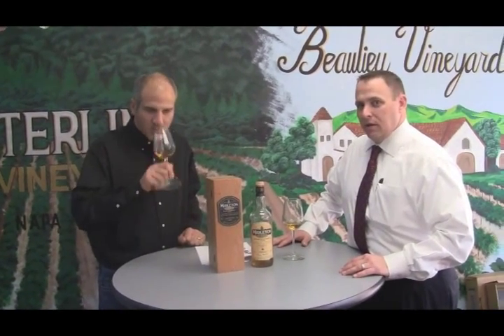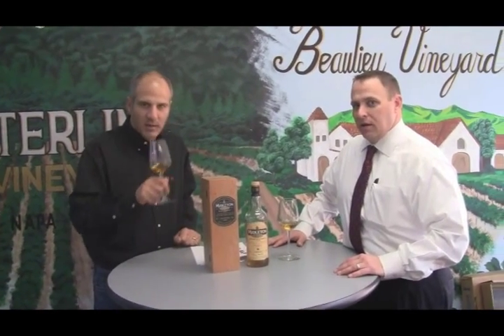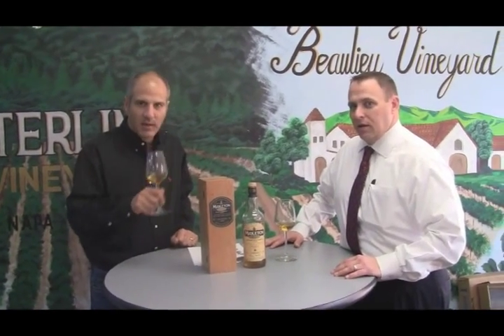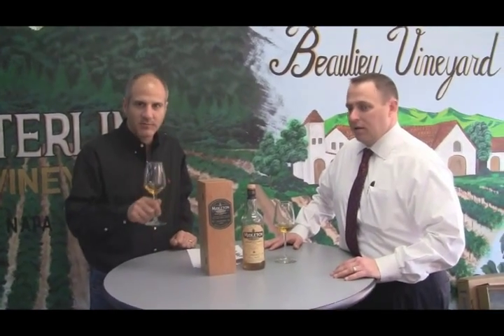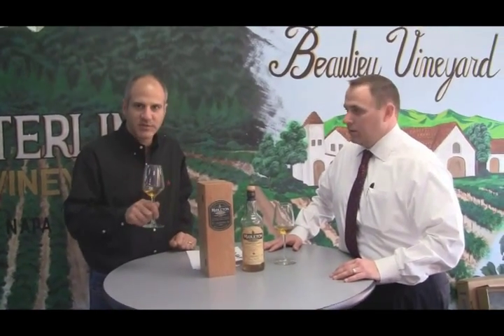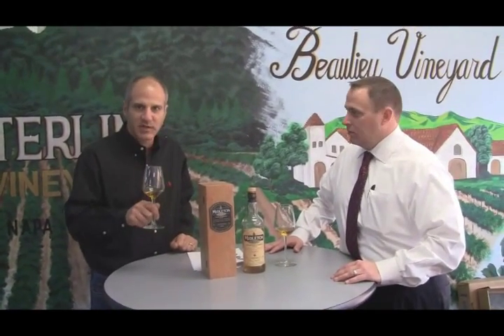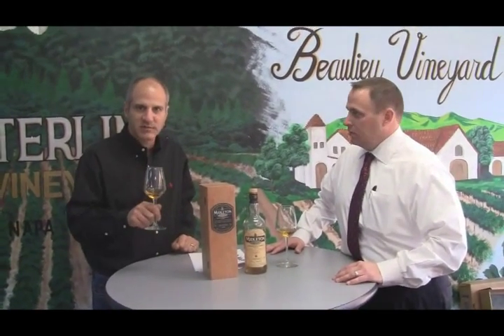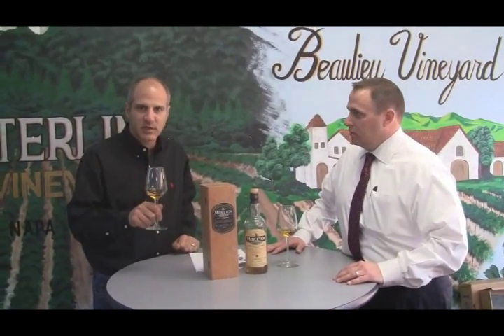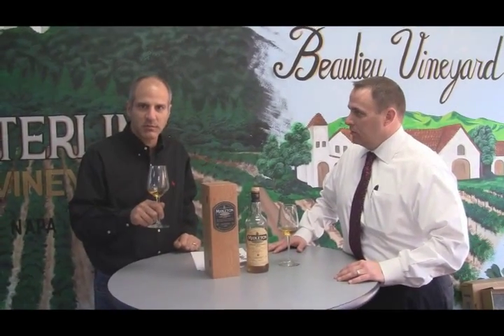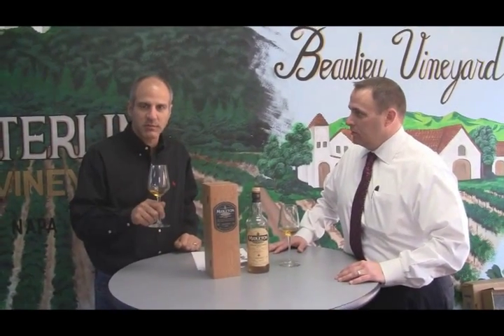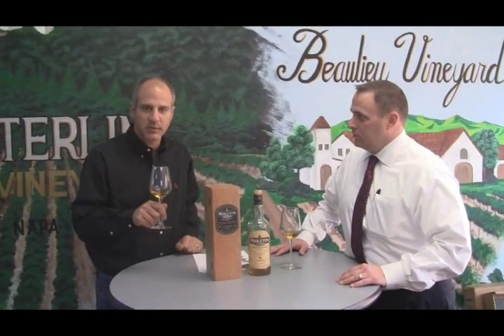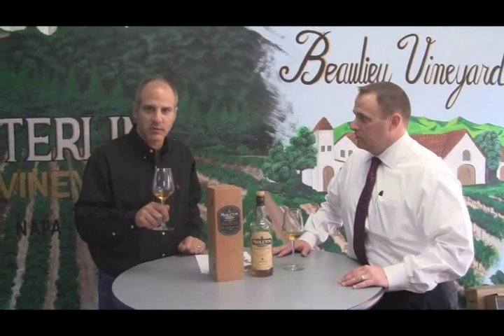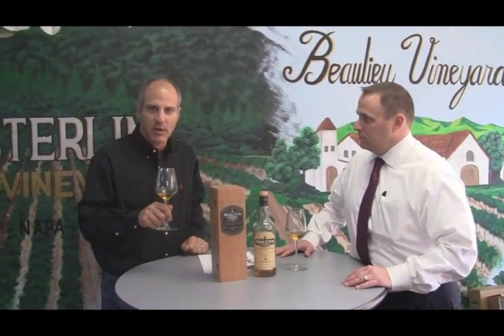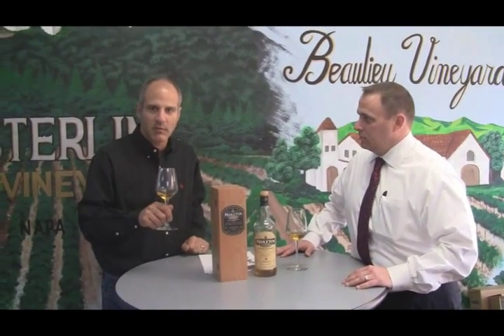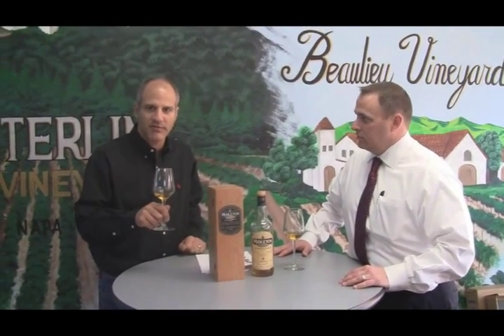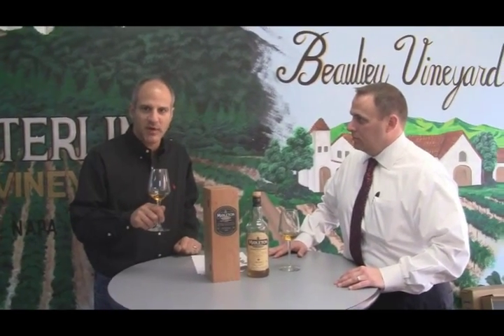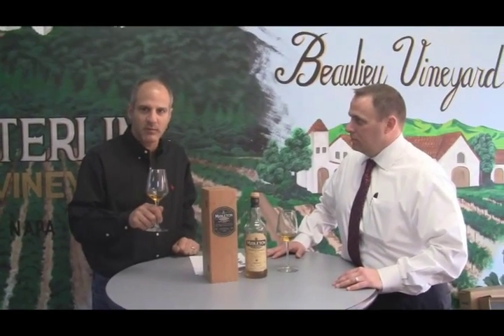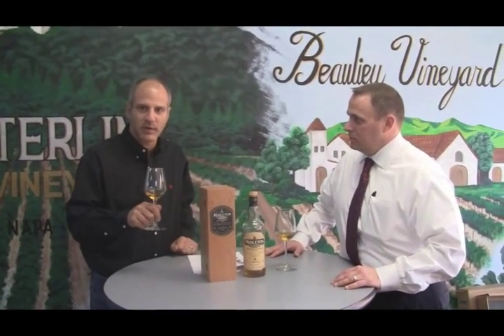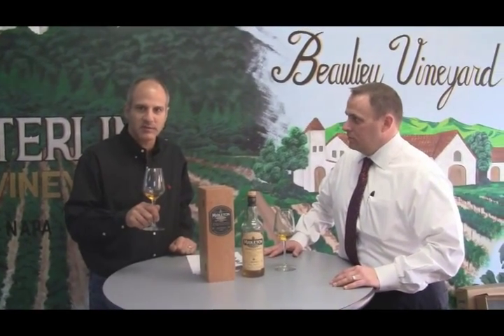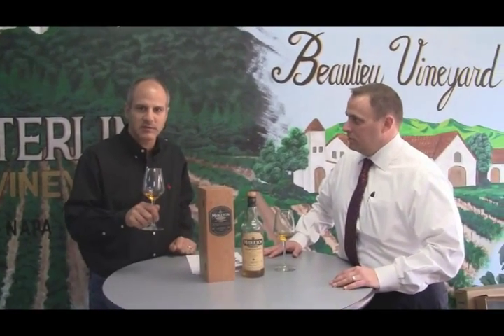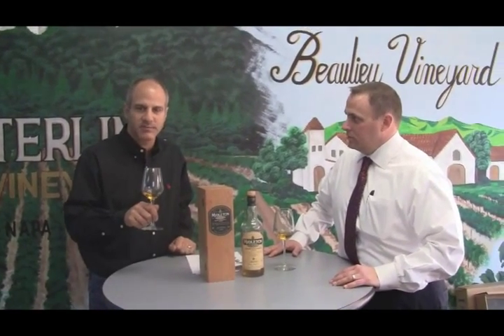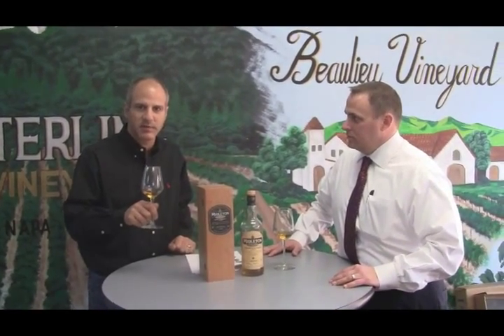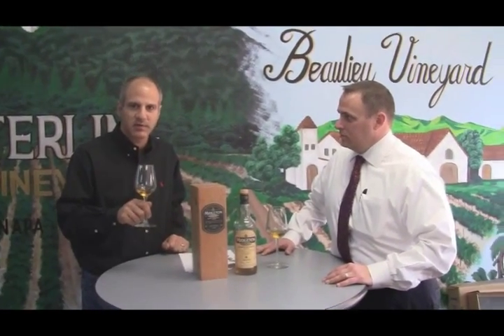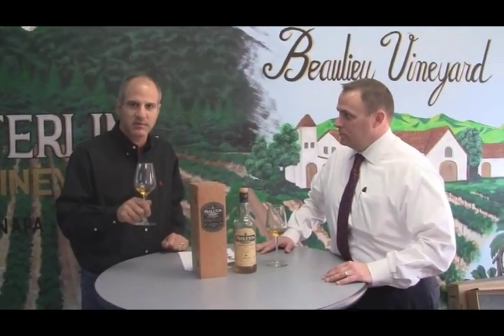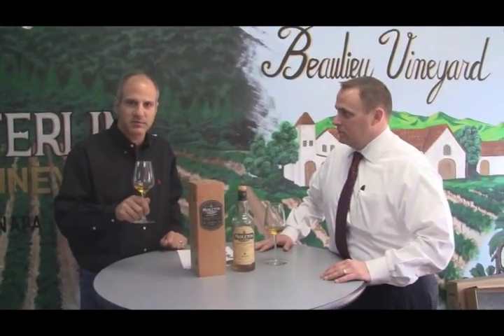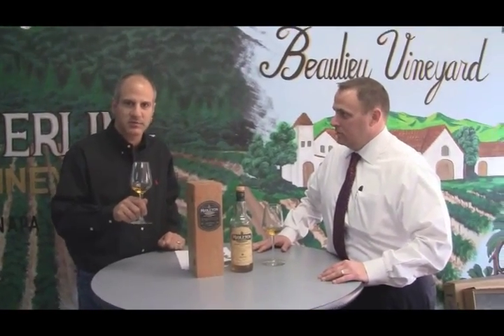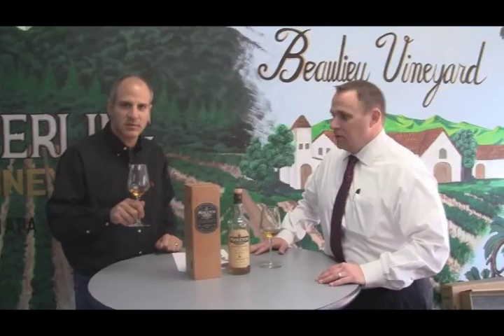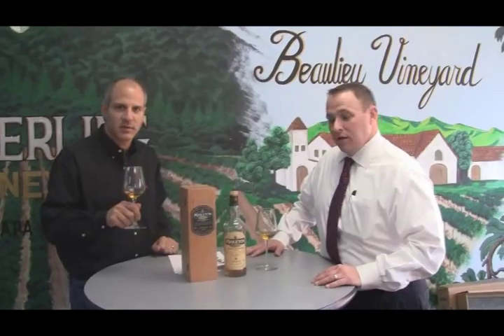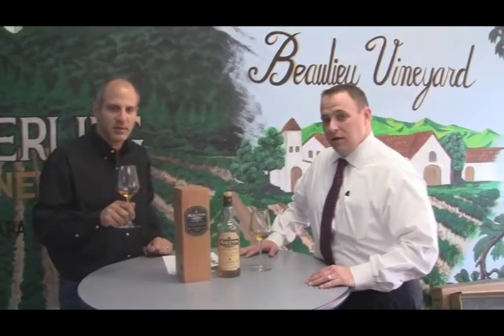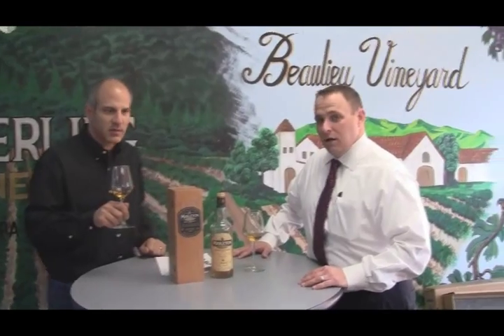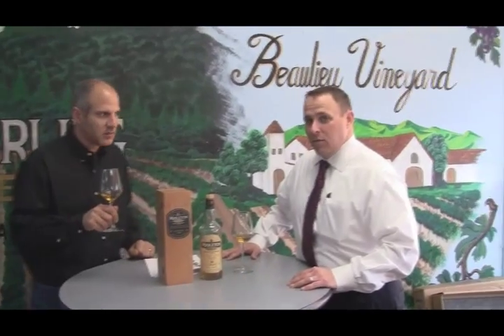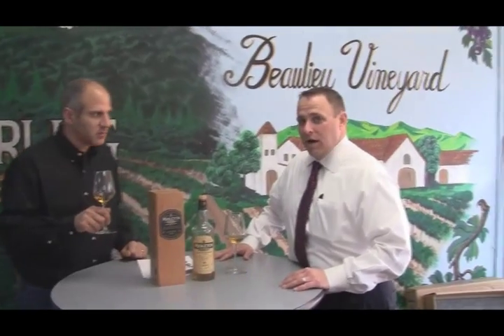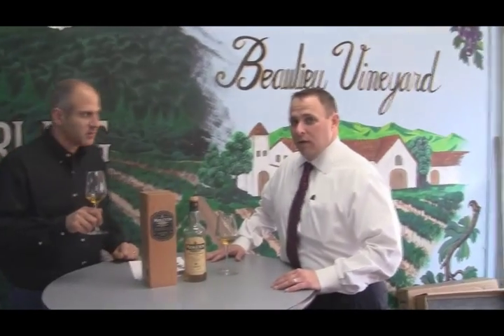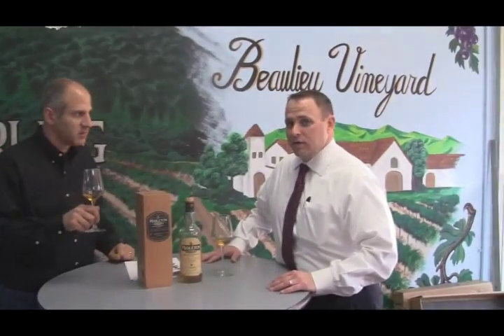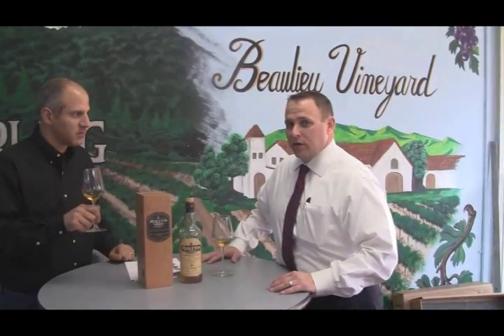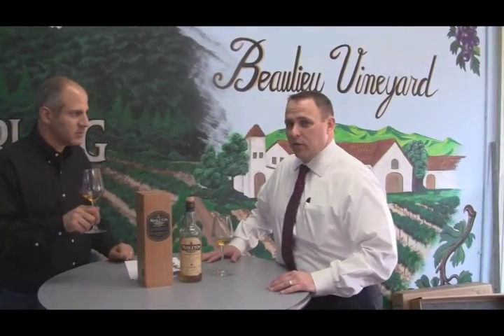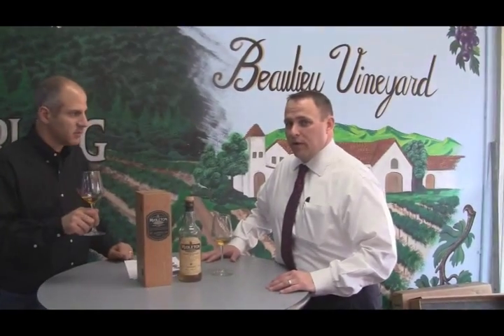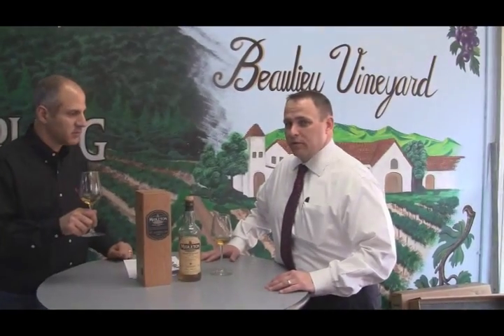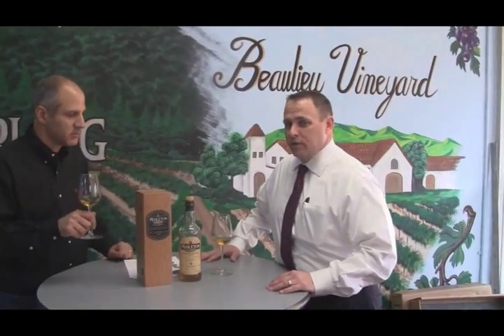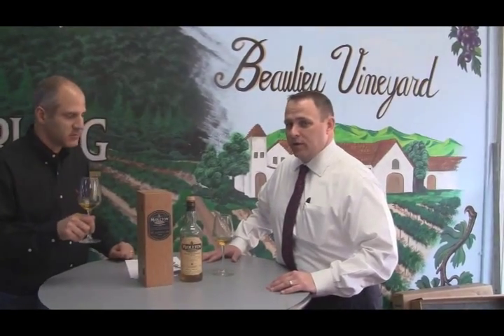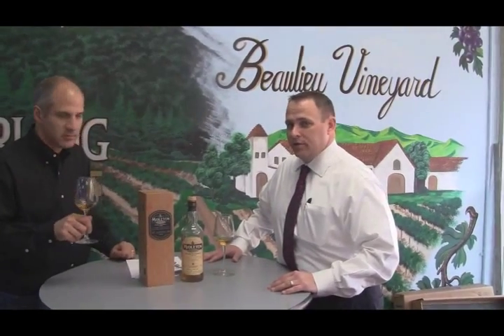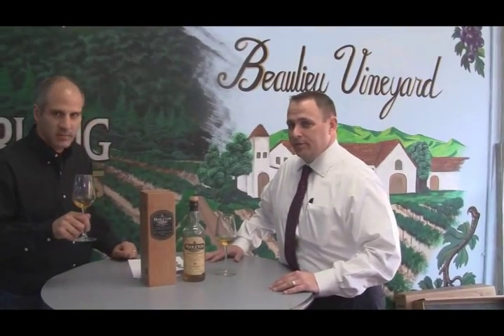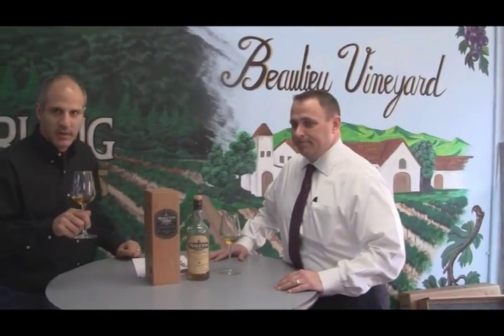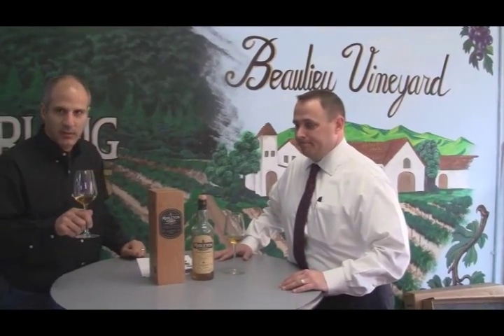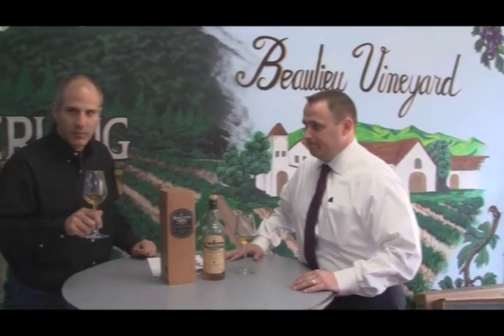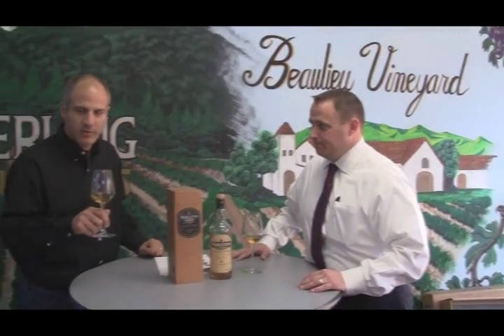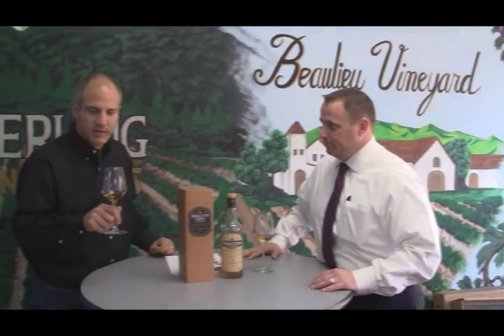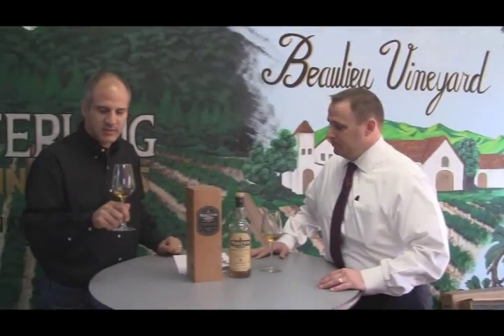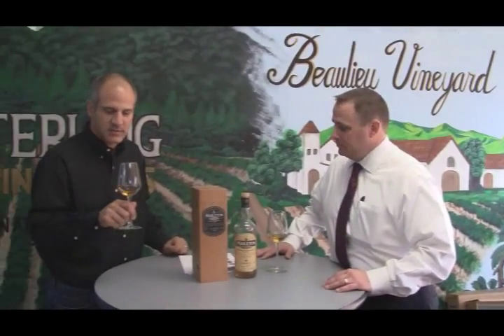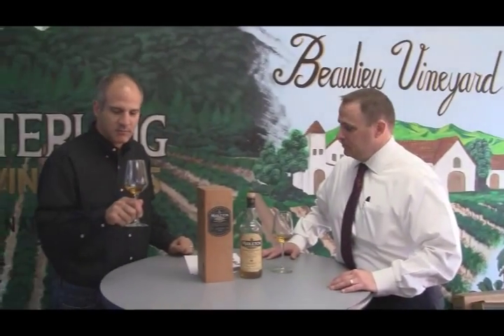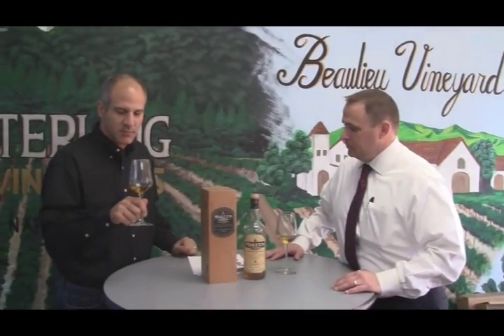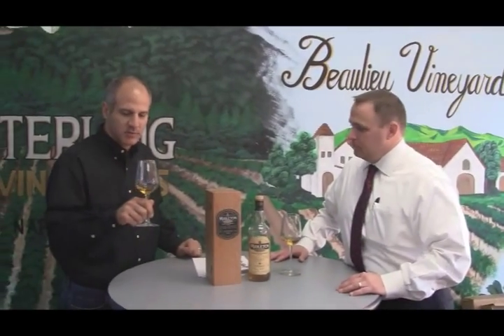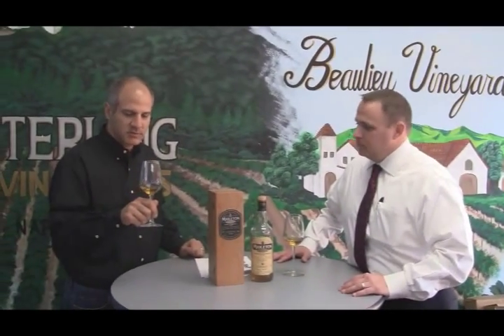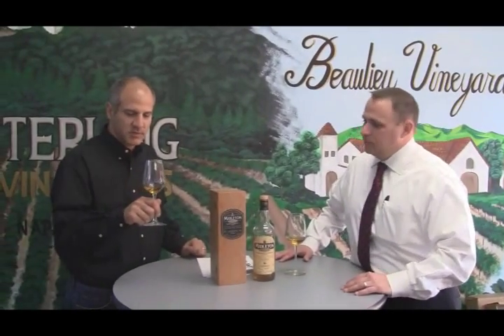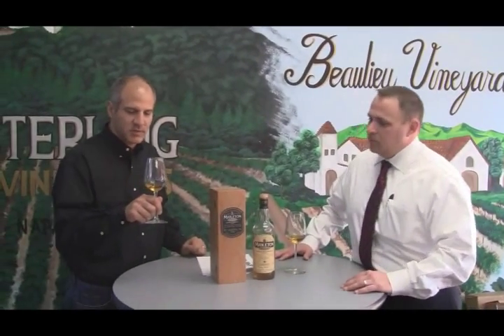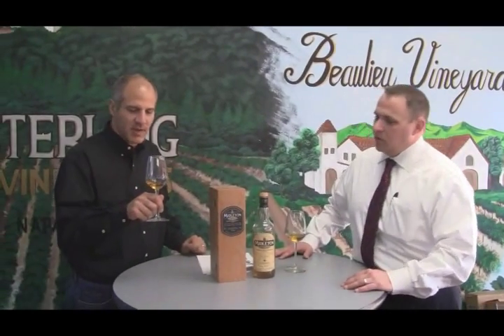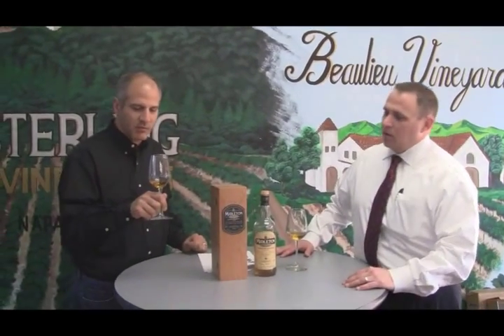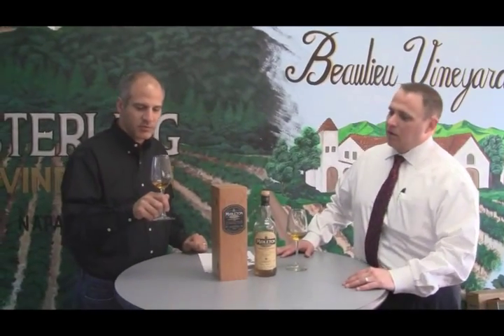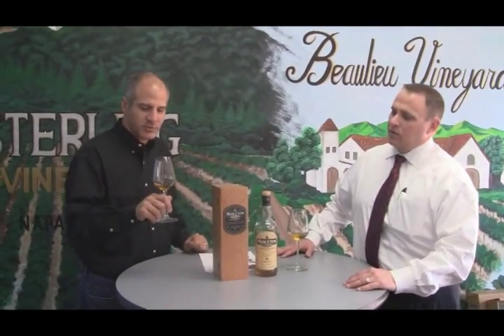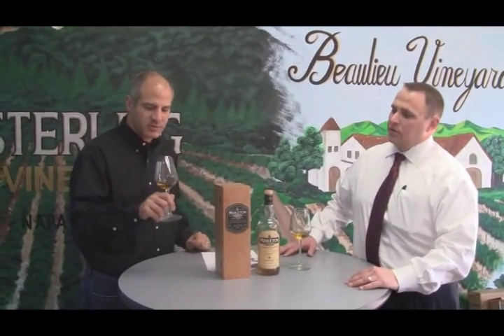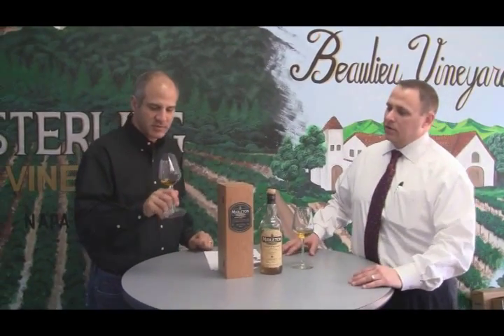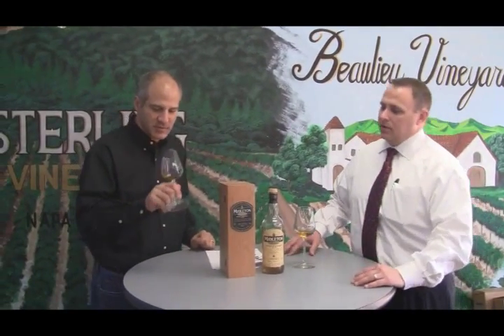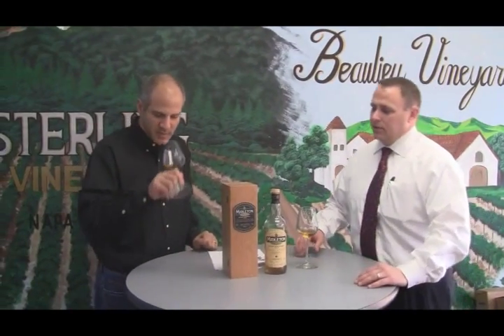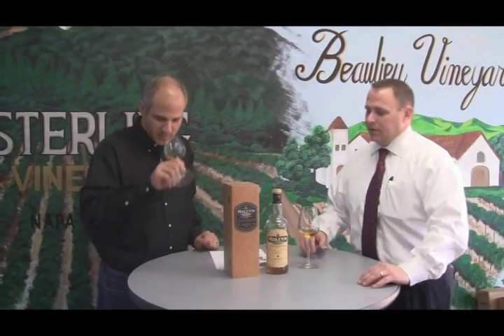Hi, I'm John Sullivan with Liquorama Fine Wines and Spirits. I'm Brian with Southern Wines and Spirits. And we are tasting Middleton Irish Whiskey today.